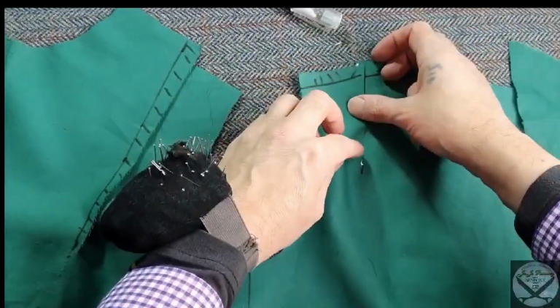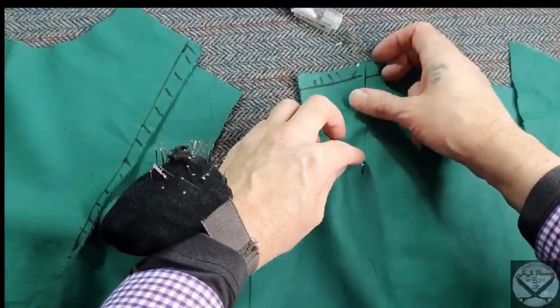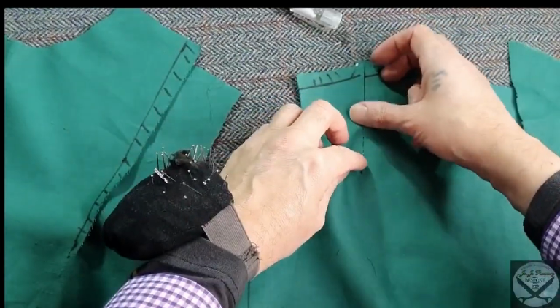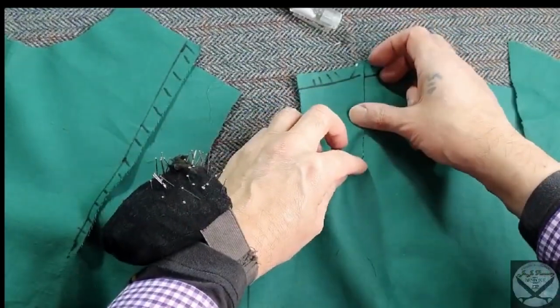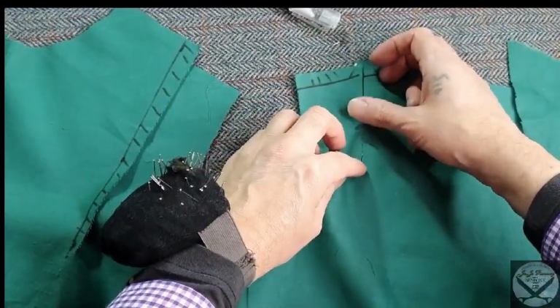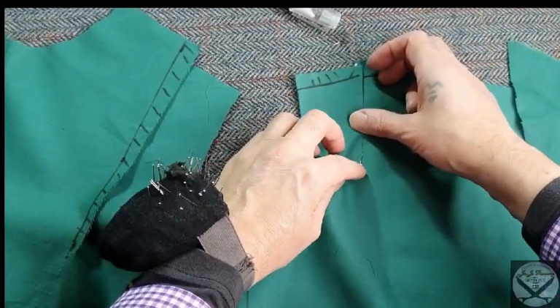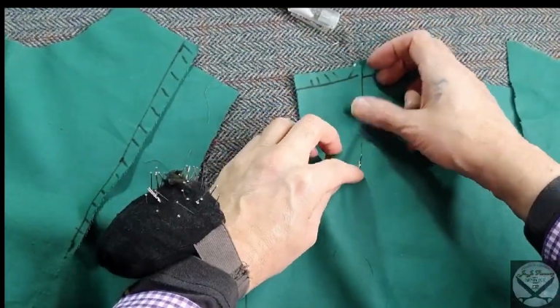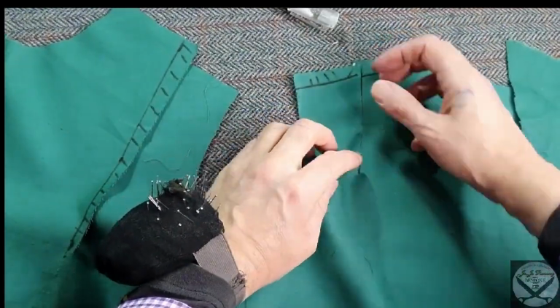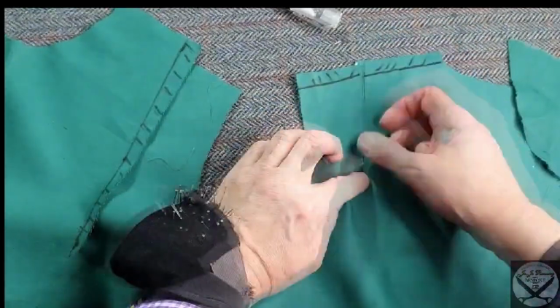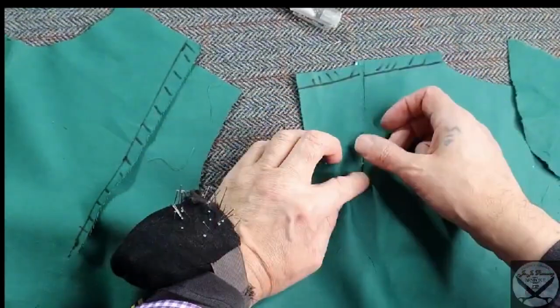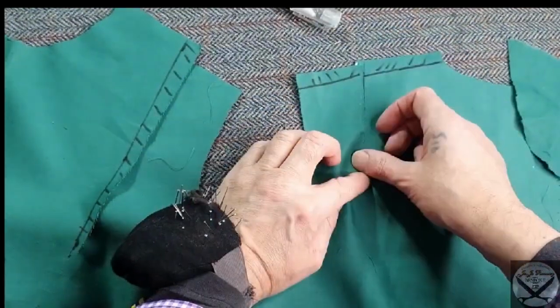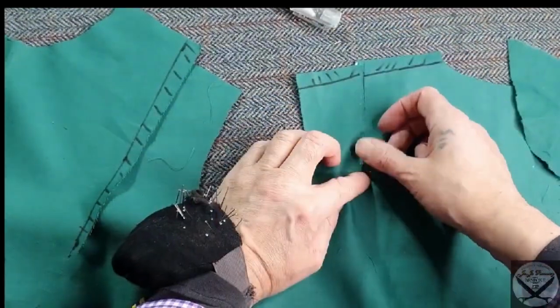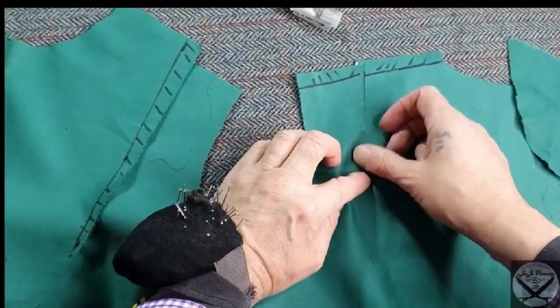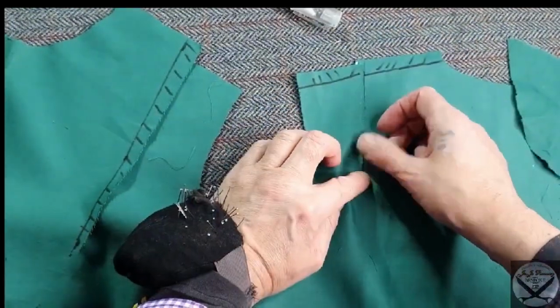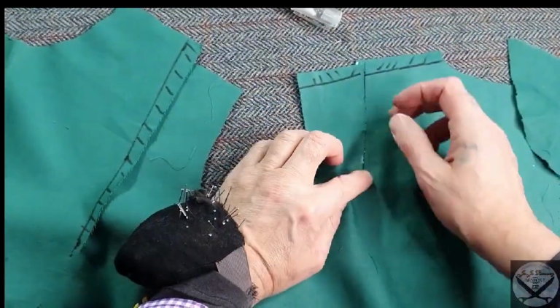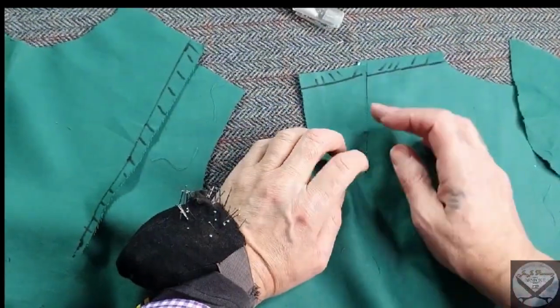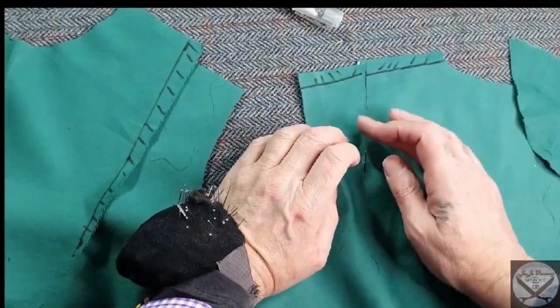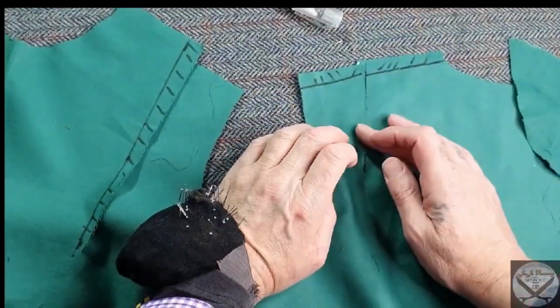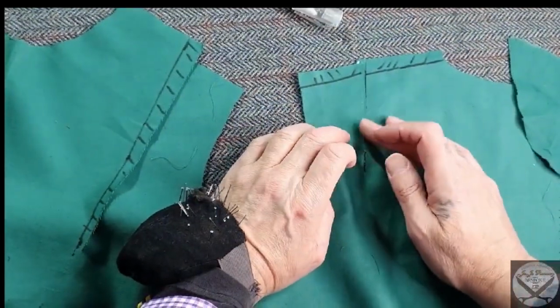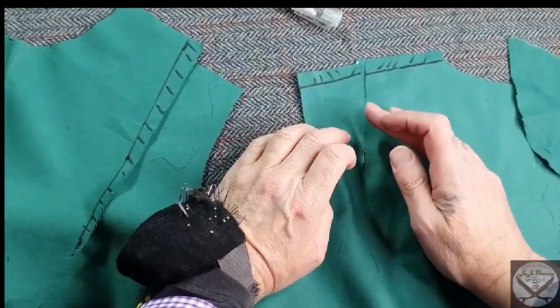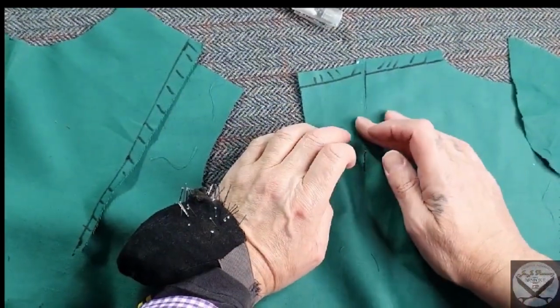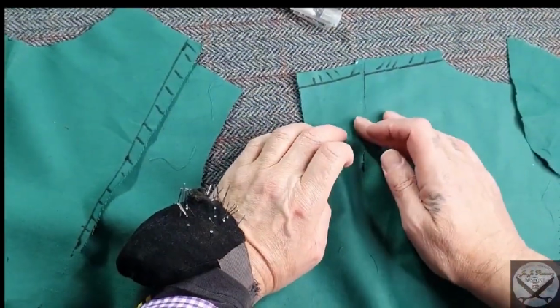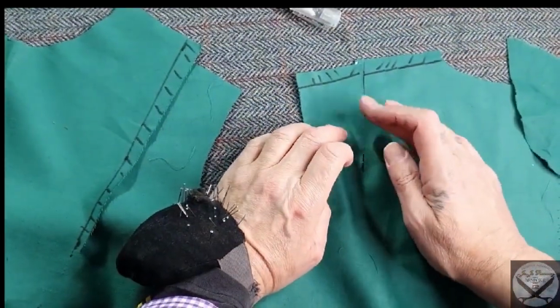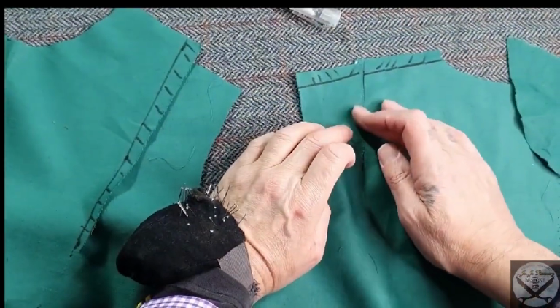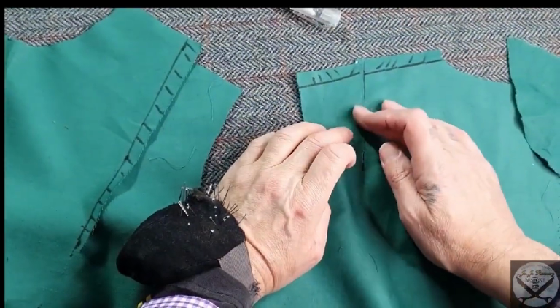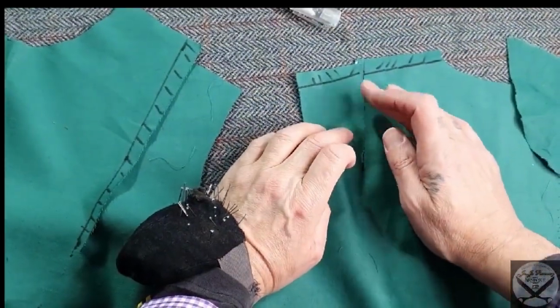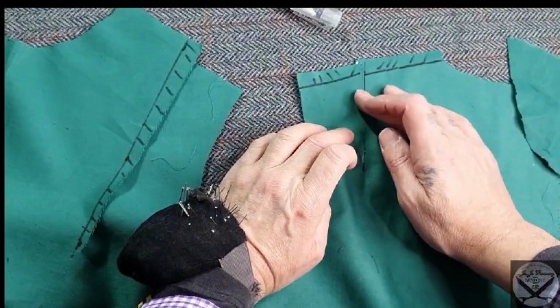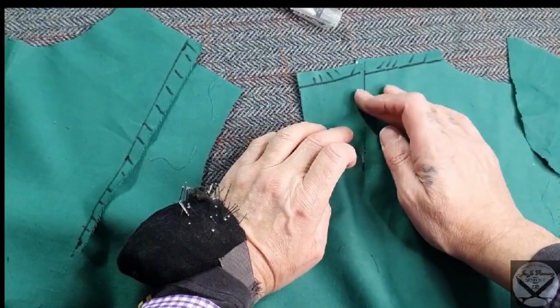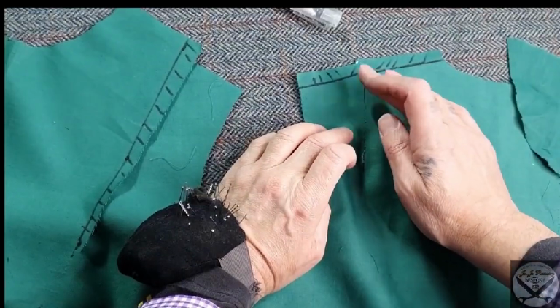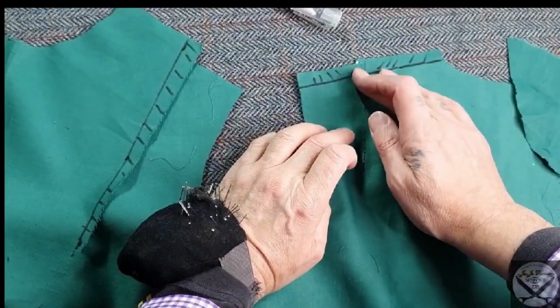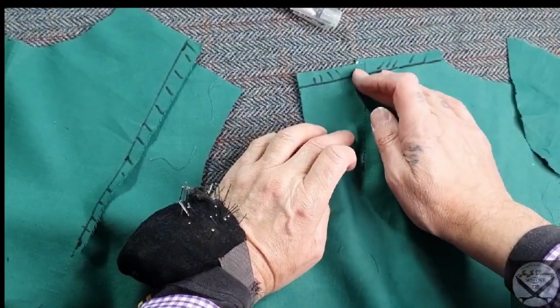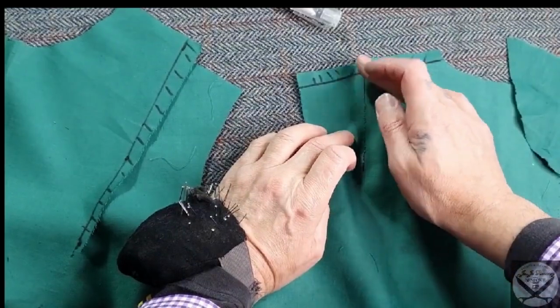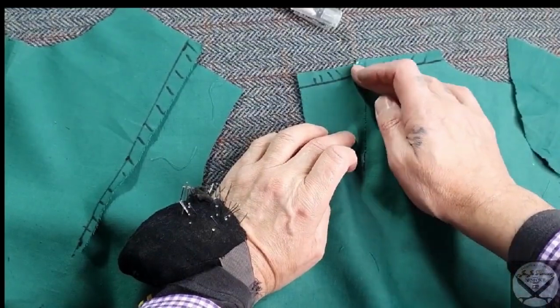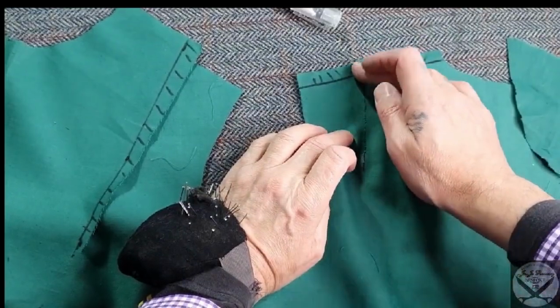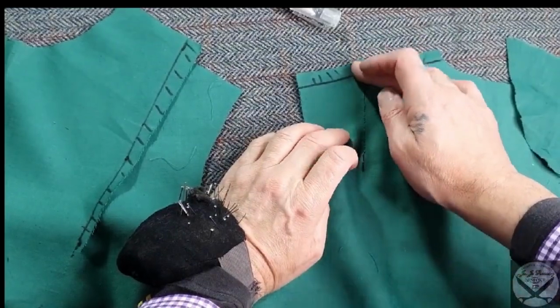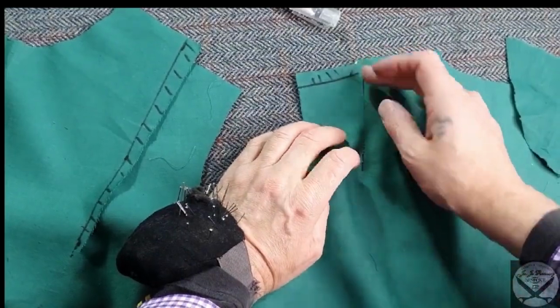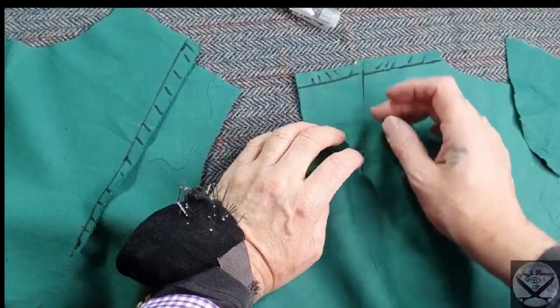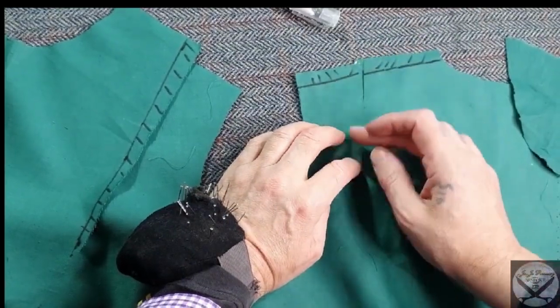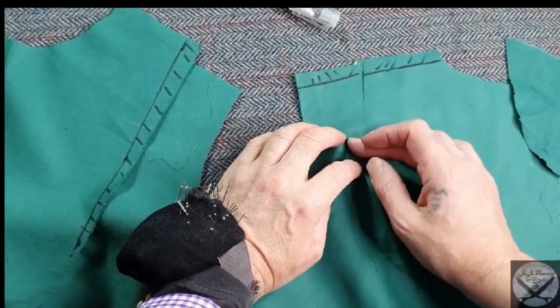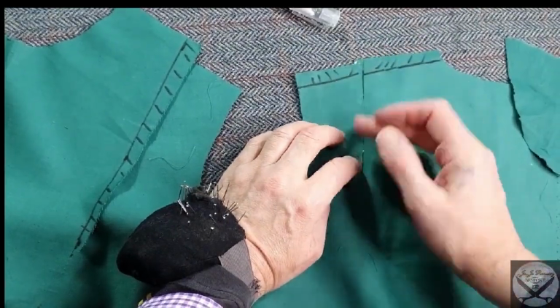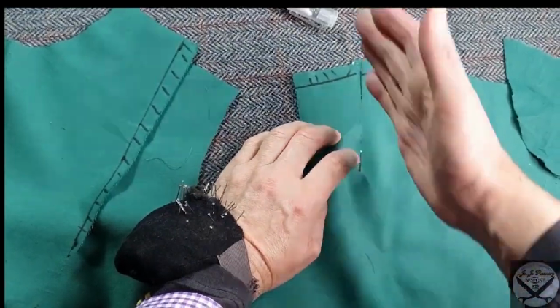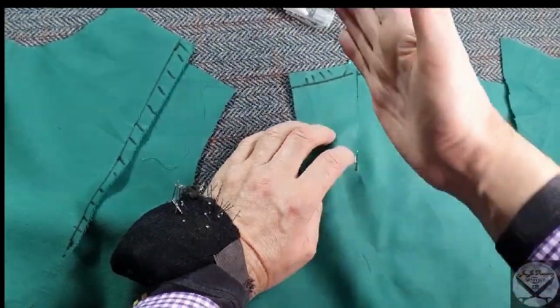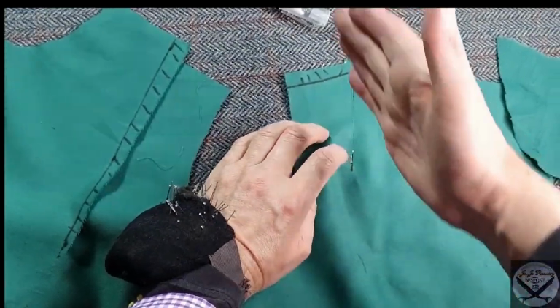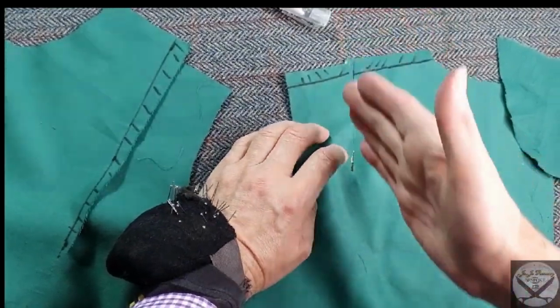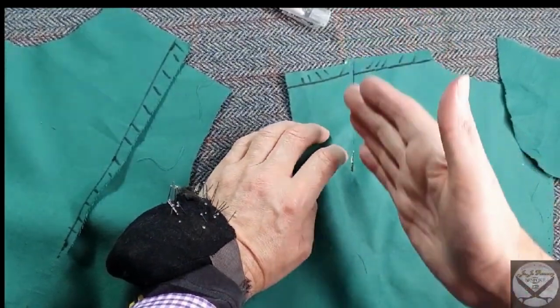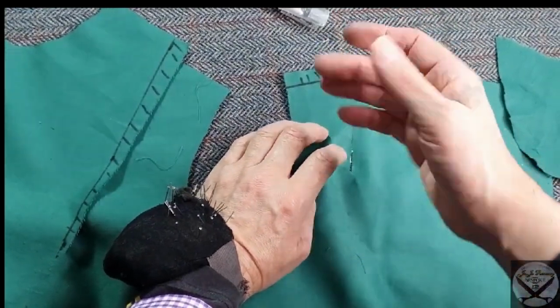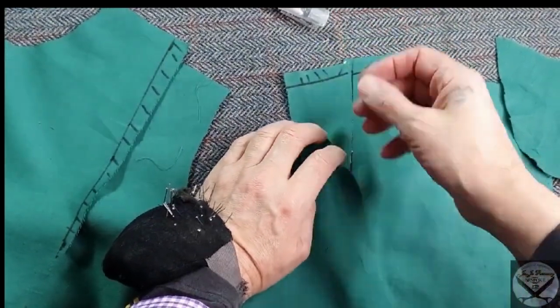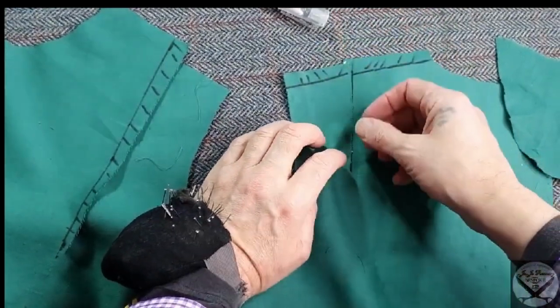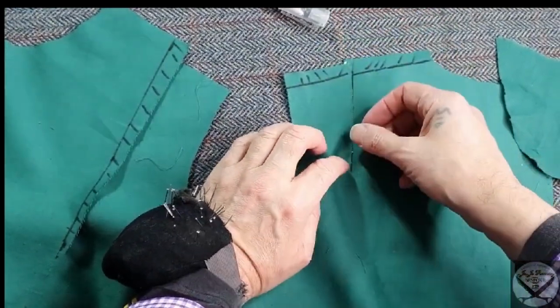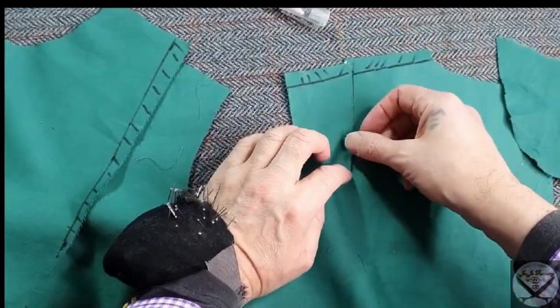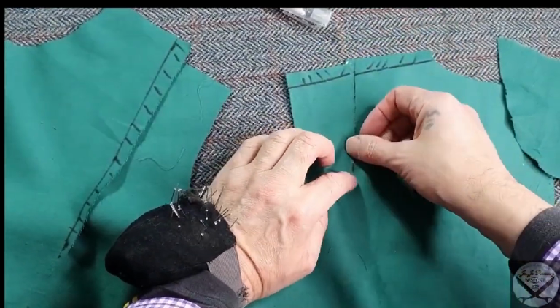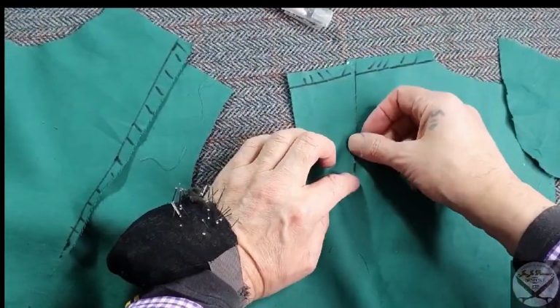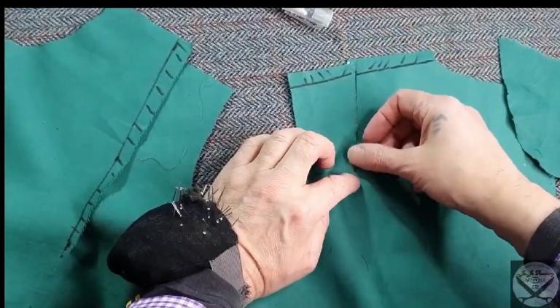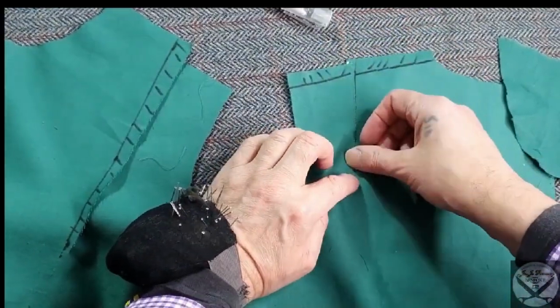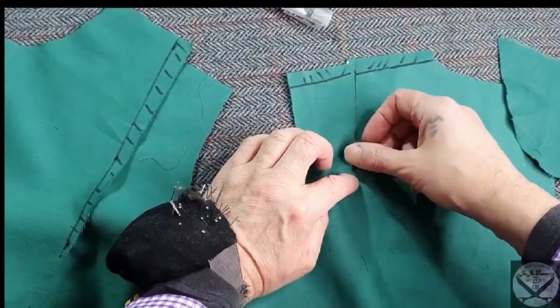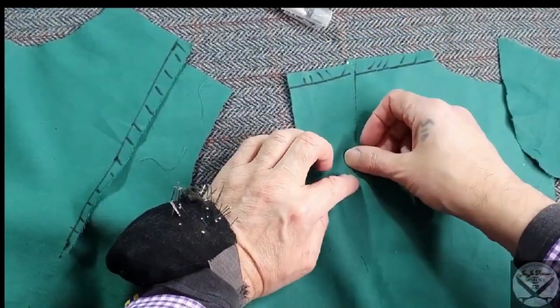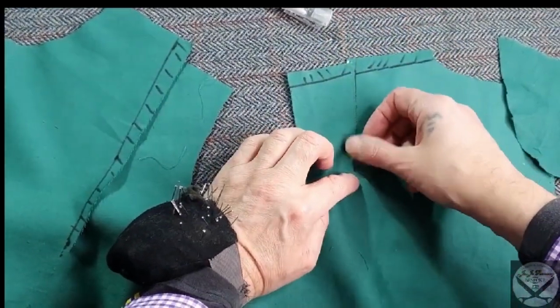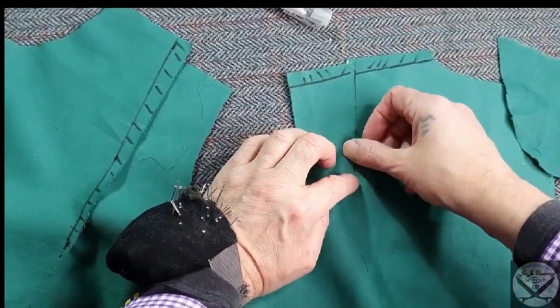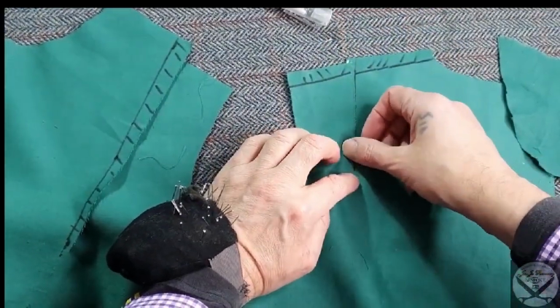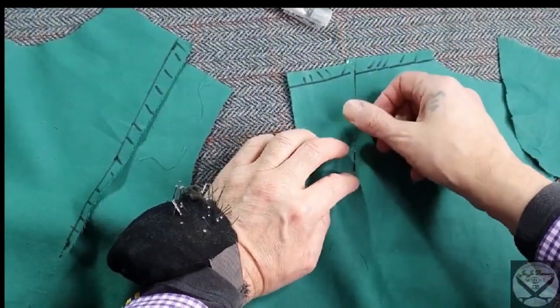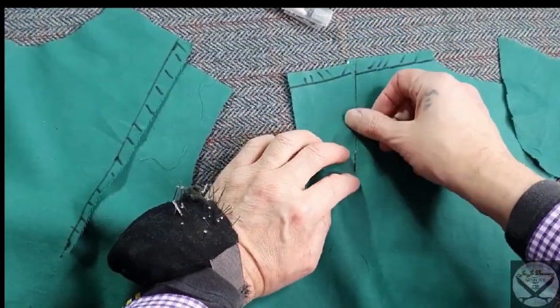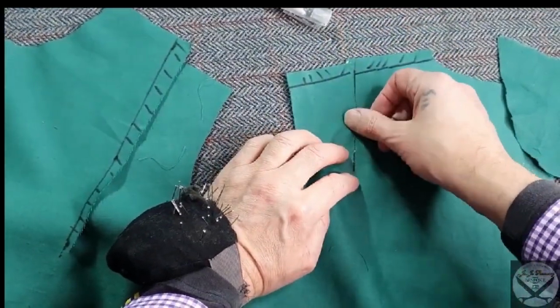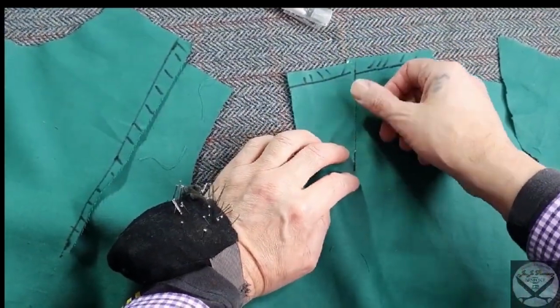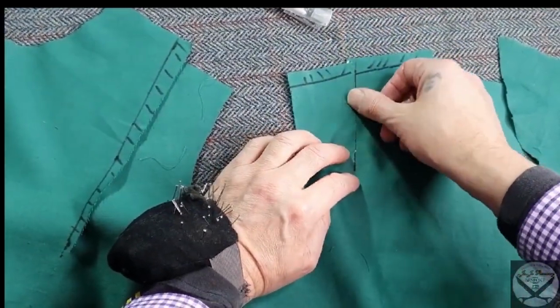When you're doing these shoulder darts and bust darts — shoulder darts — they're actually nearly on the bias, so they'll stretch. So just be careful.